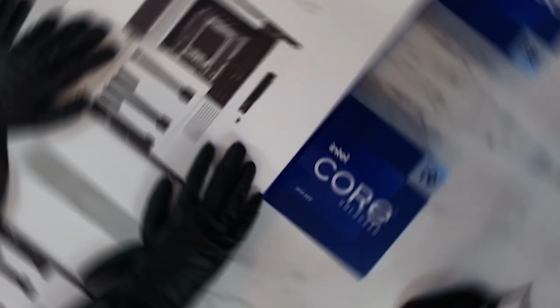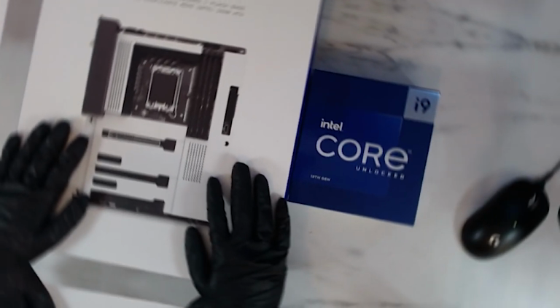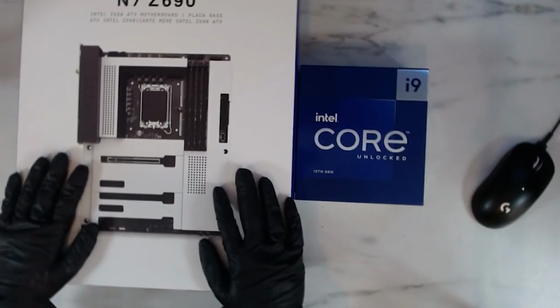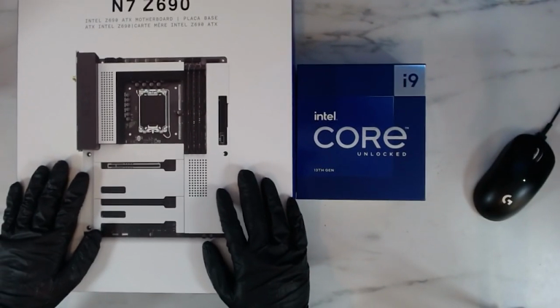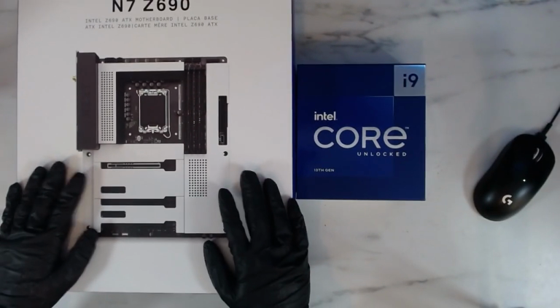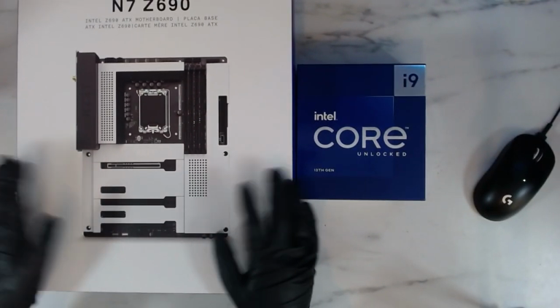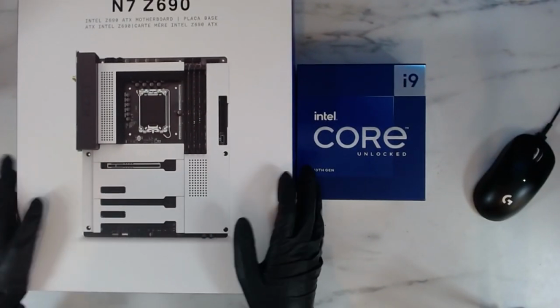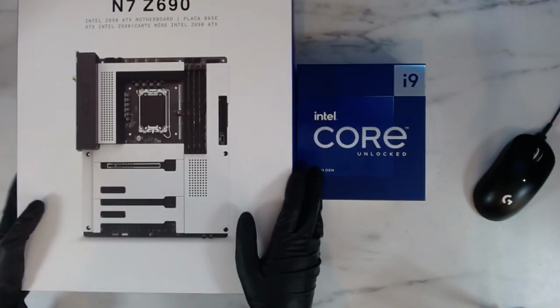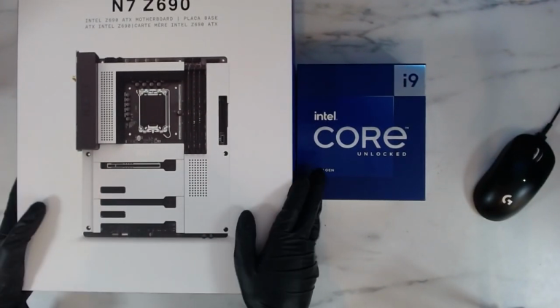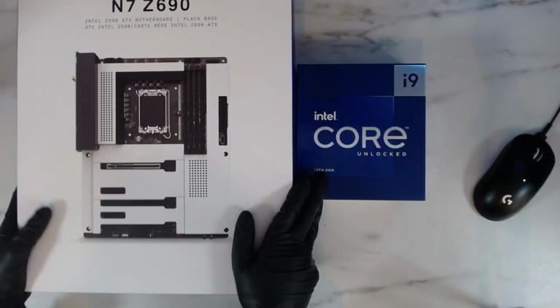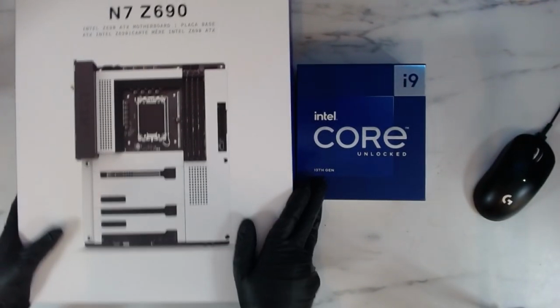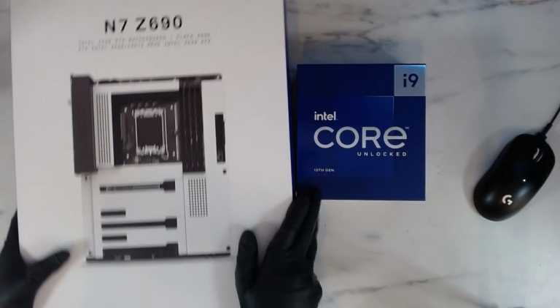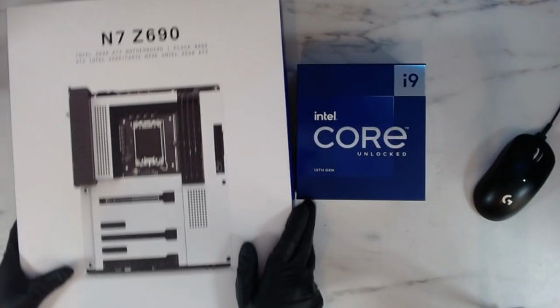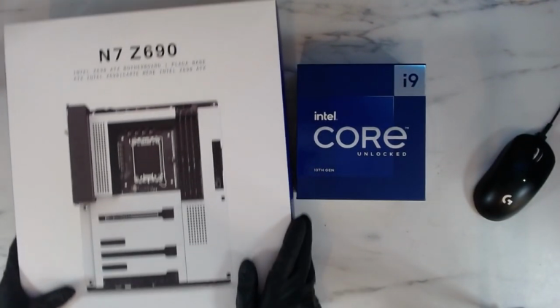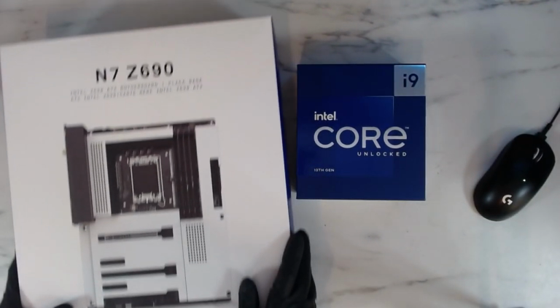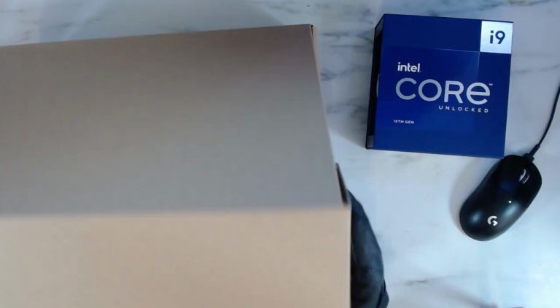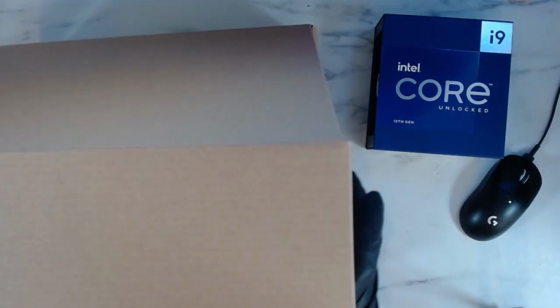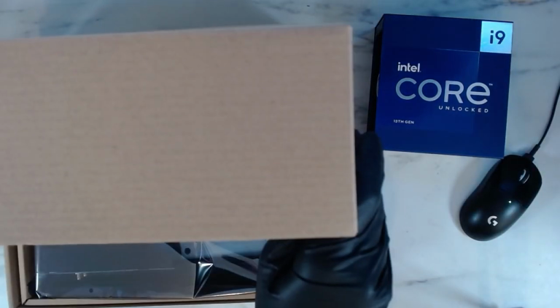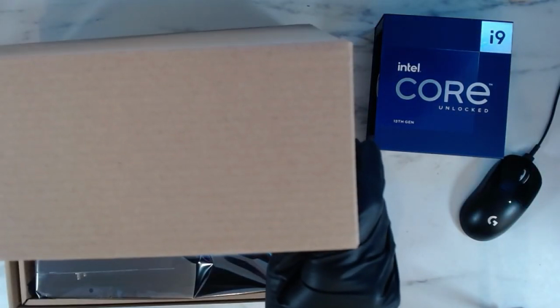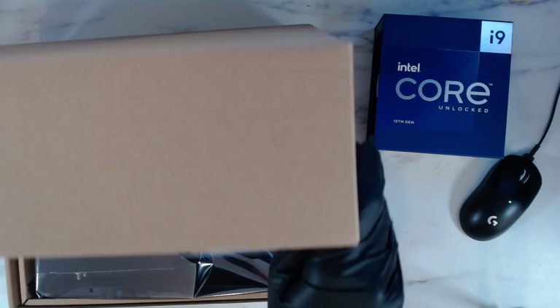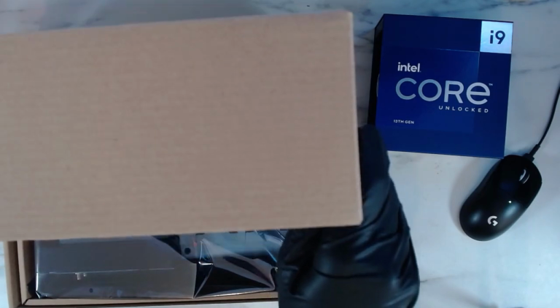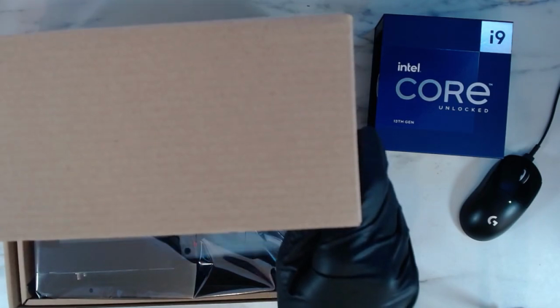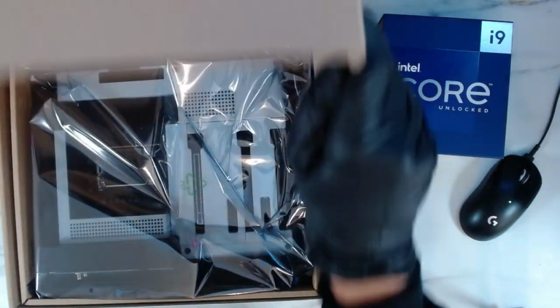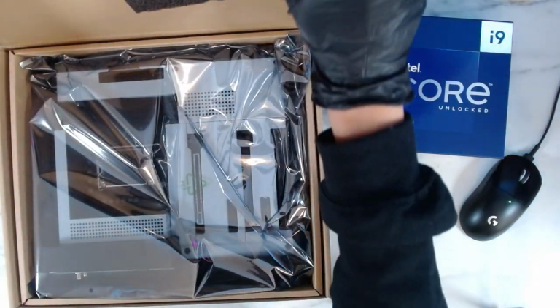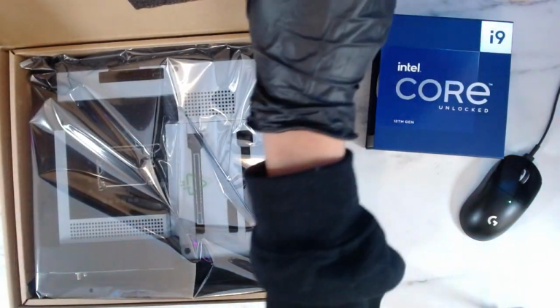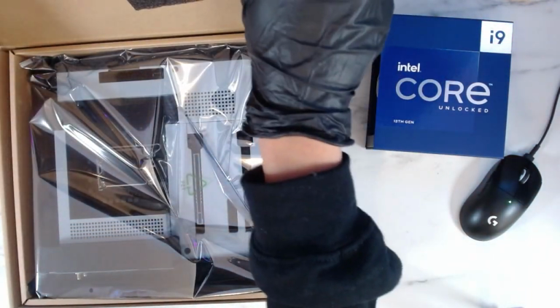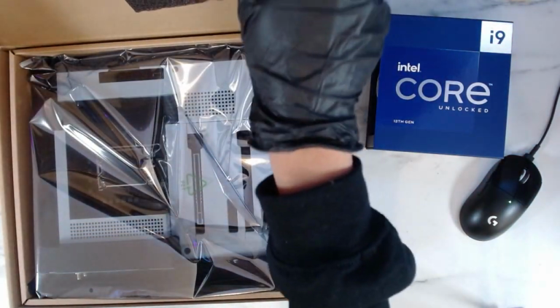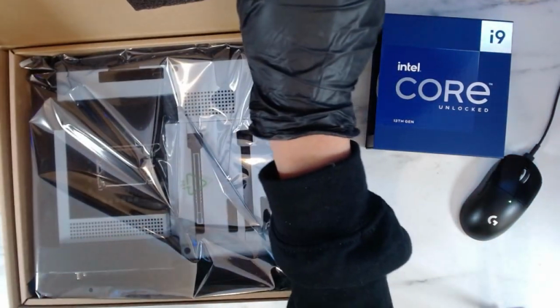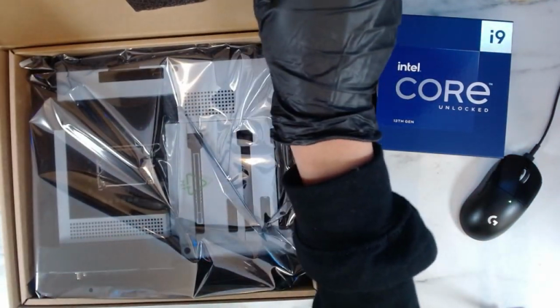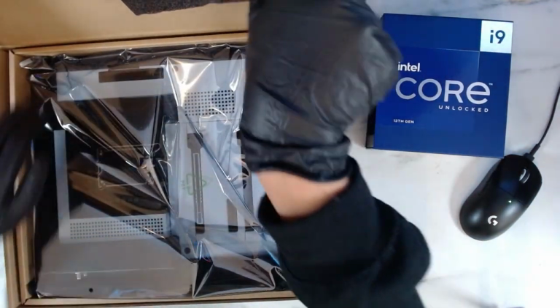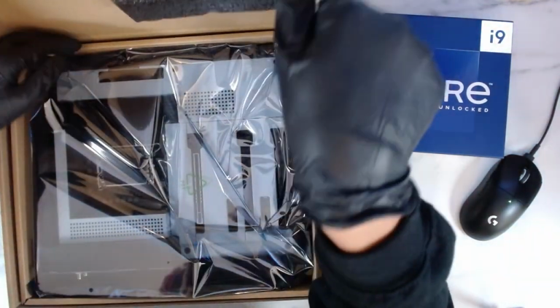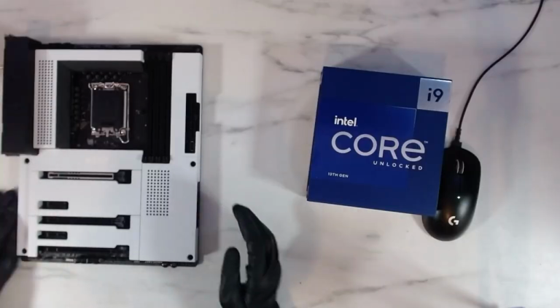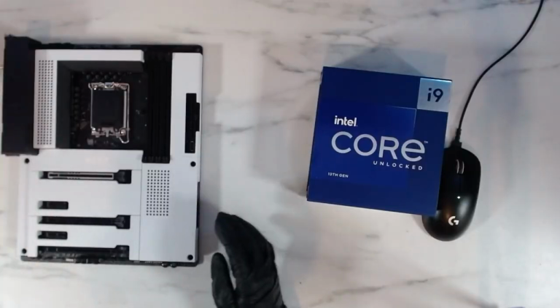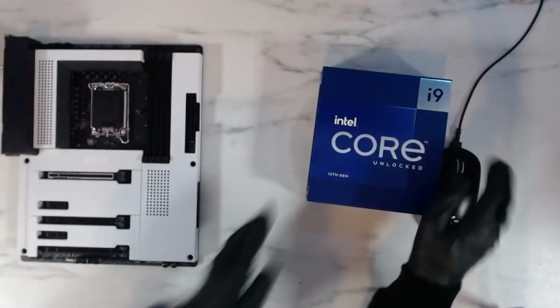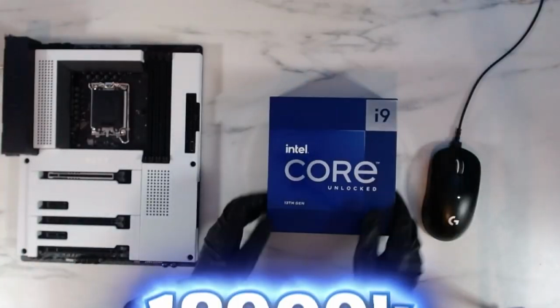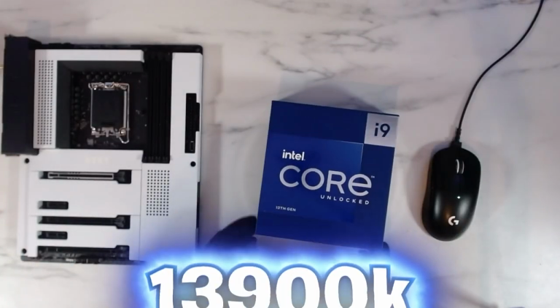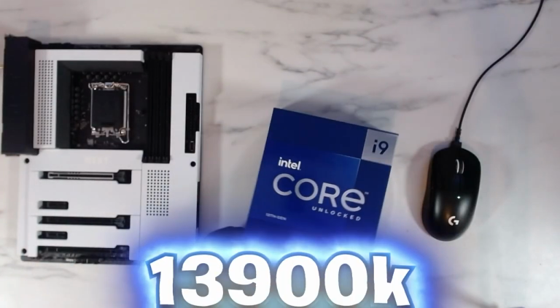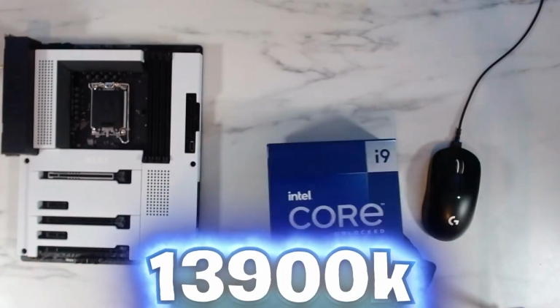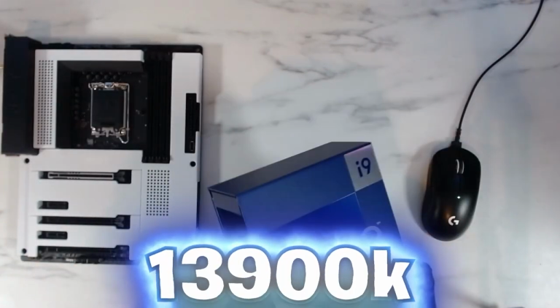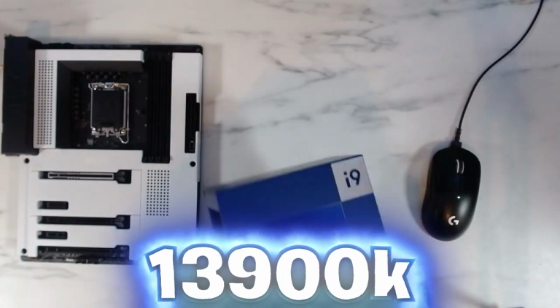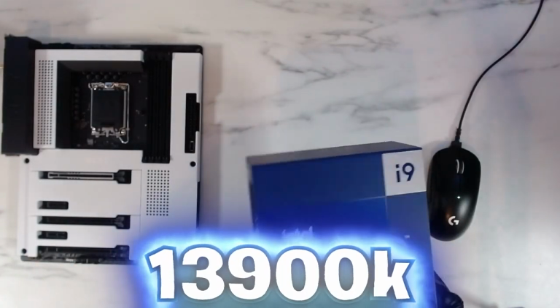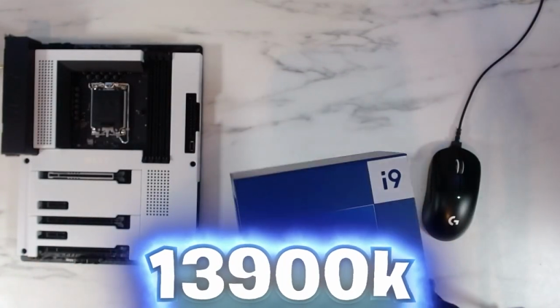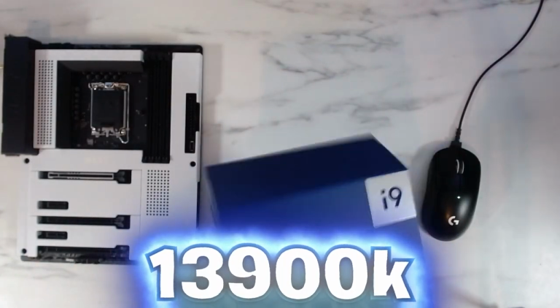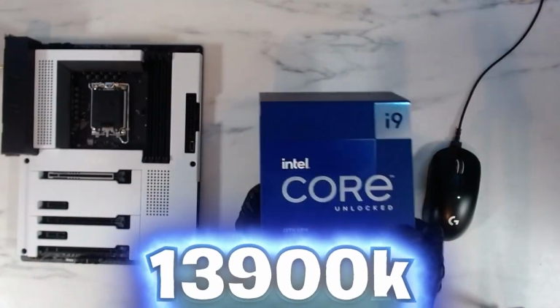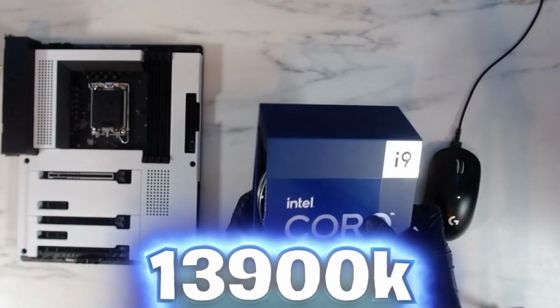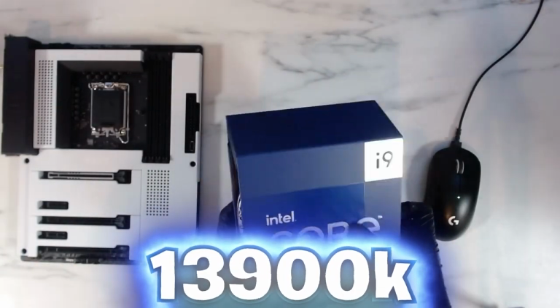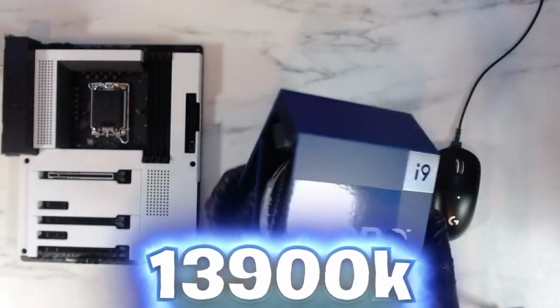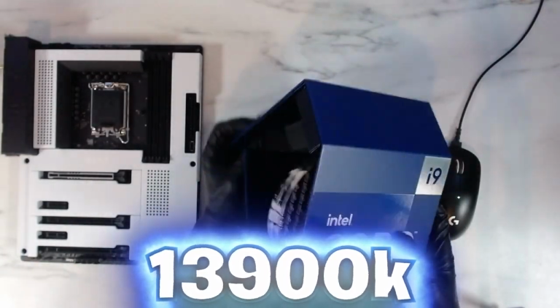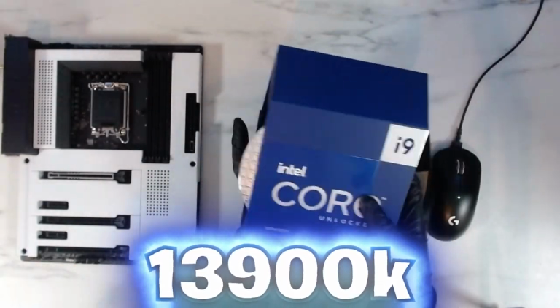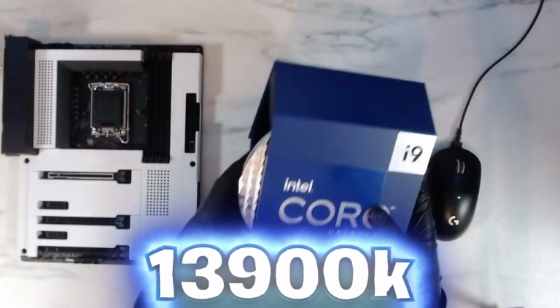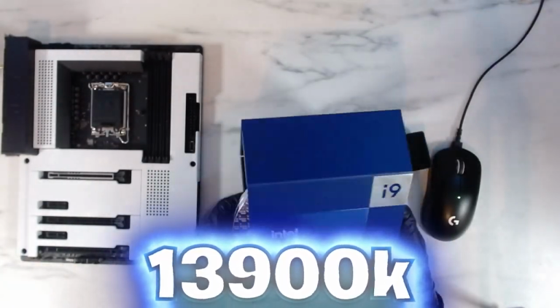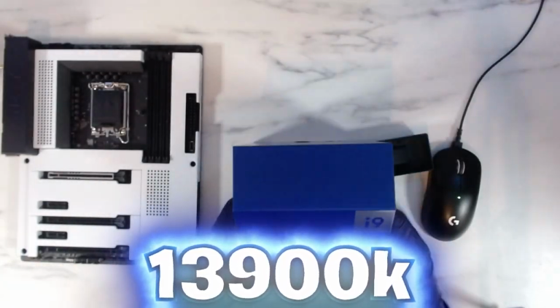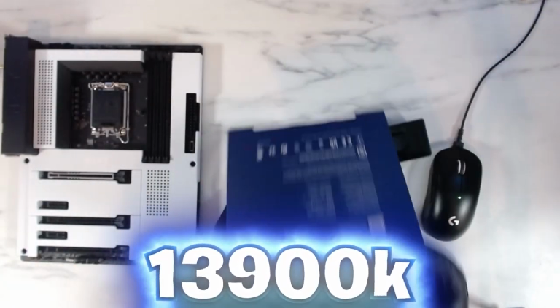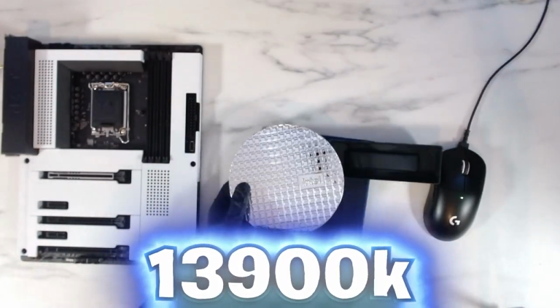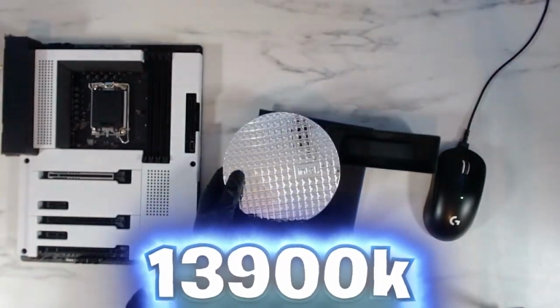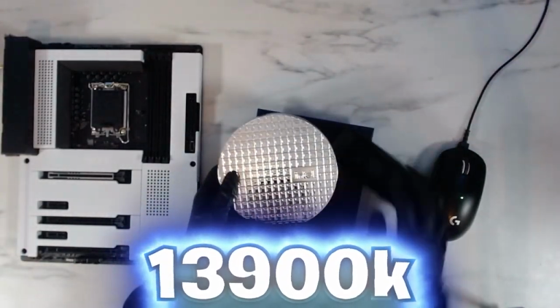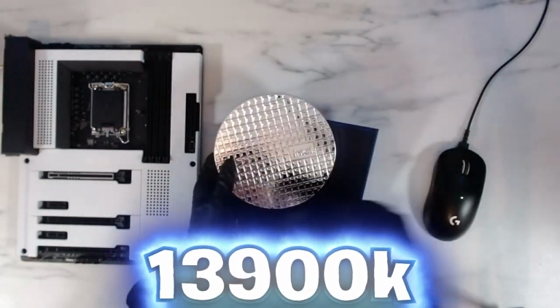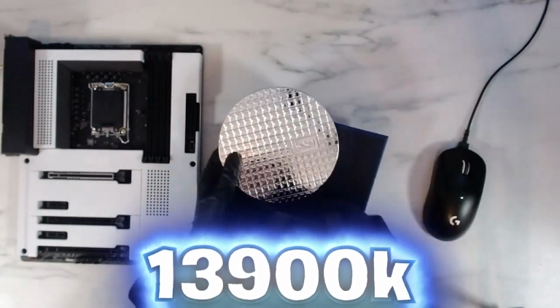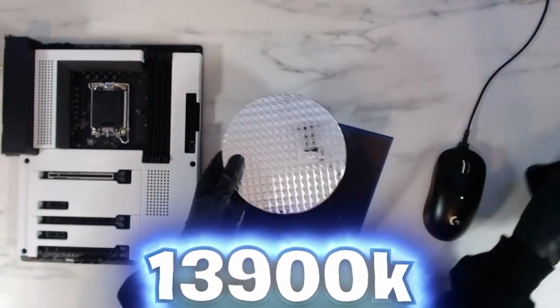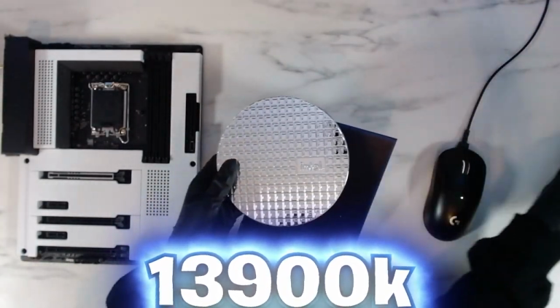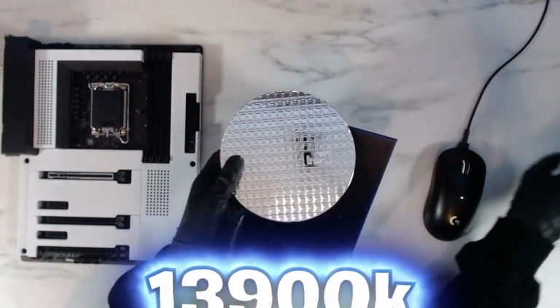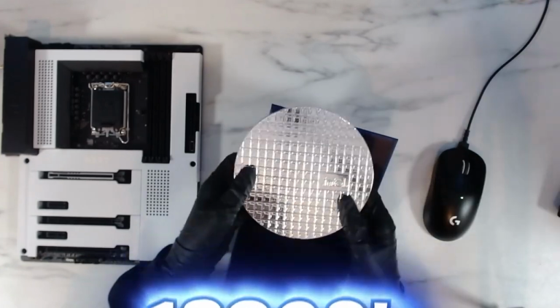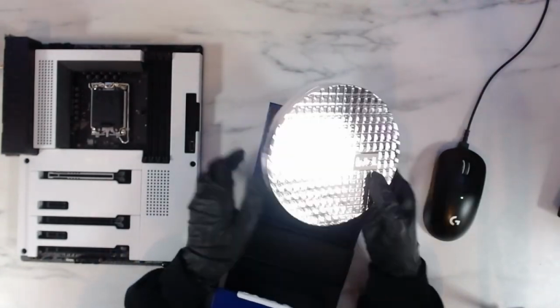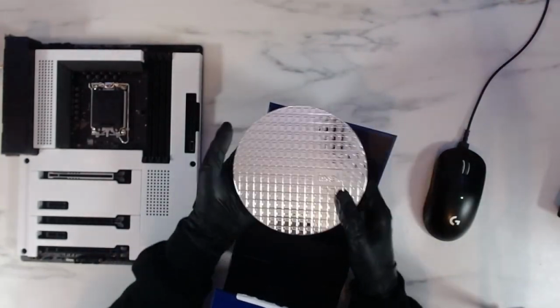First, we got the motherboard out of the box and got it ready on my table to start the build. And we got the i9-13900K out of the box, and we're ready to put it into the motherboard.